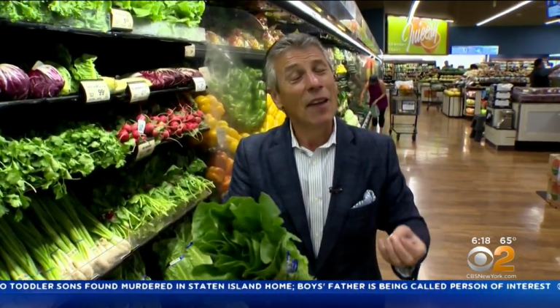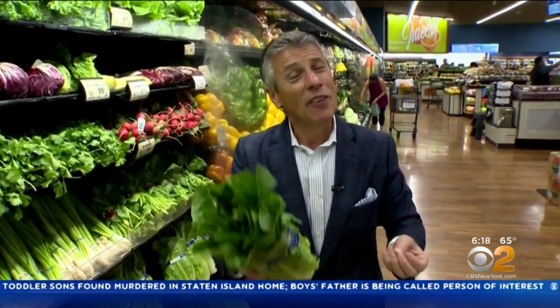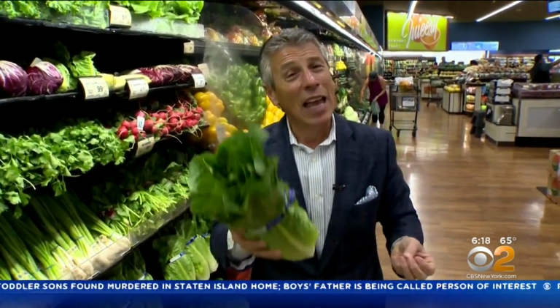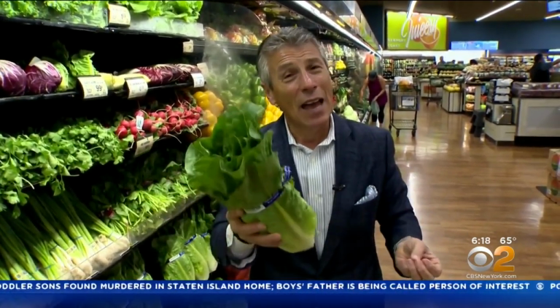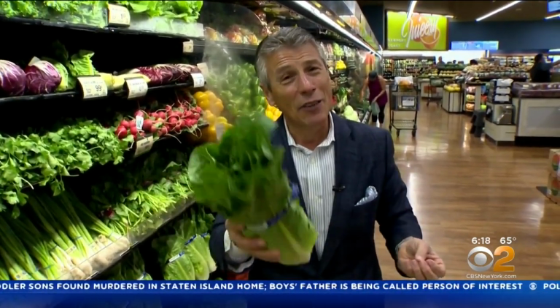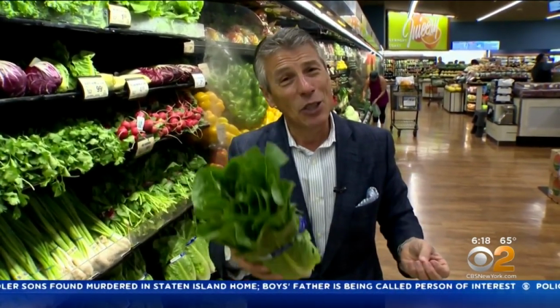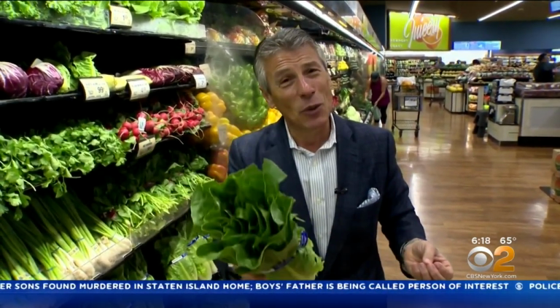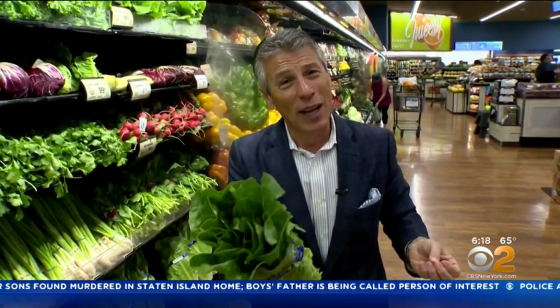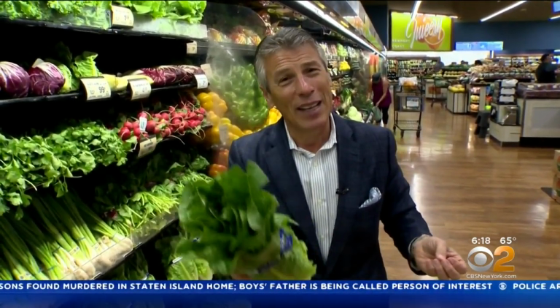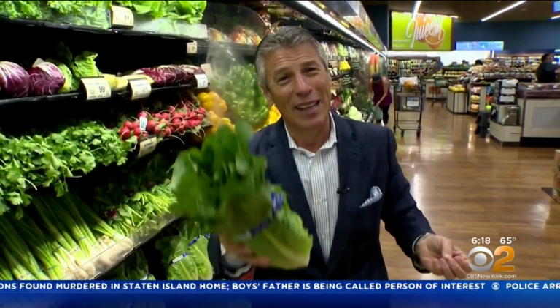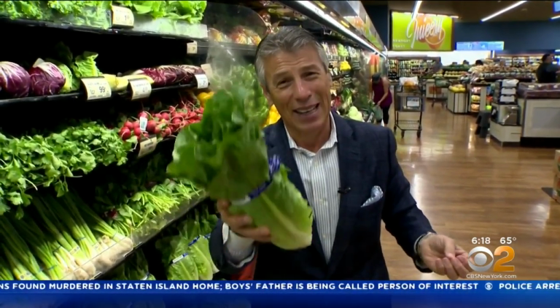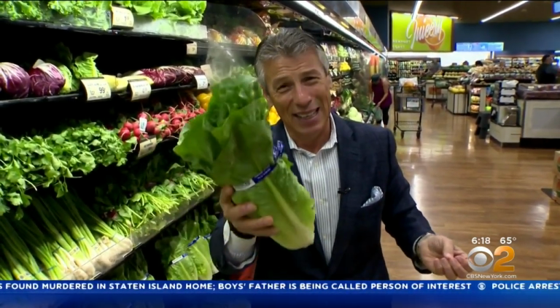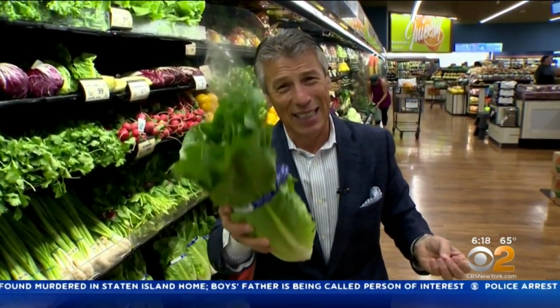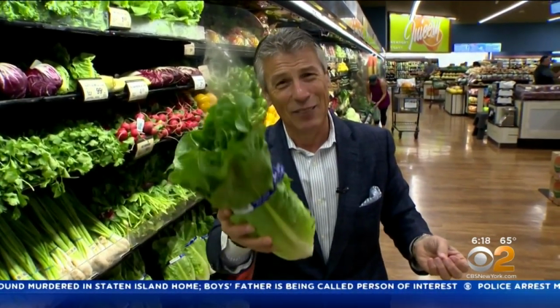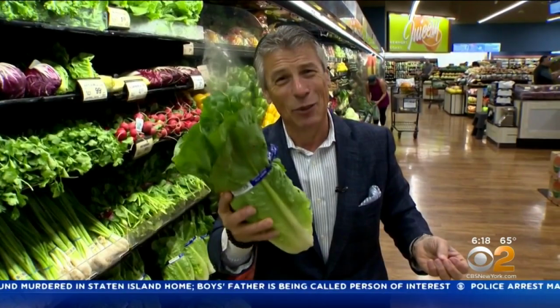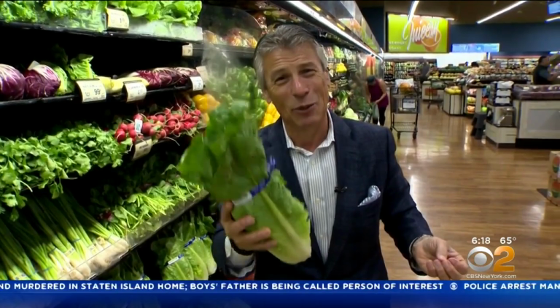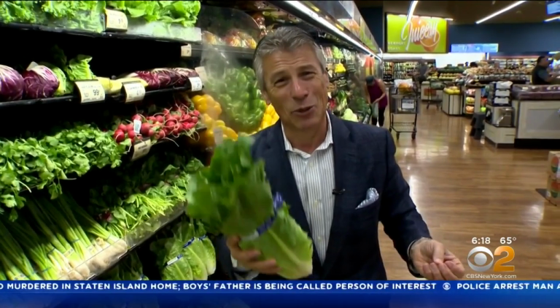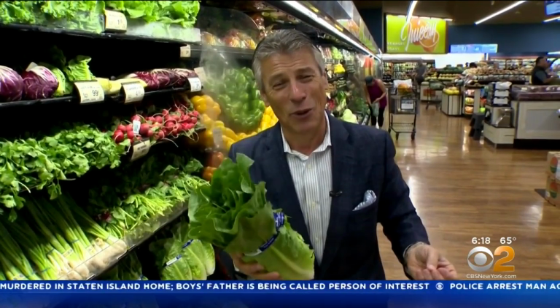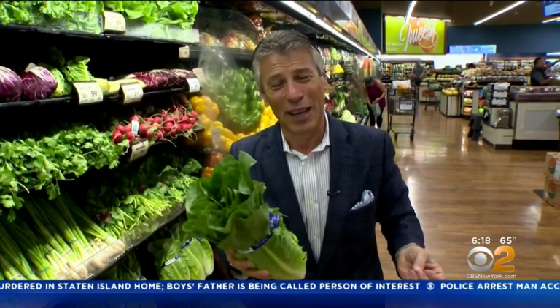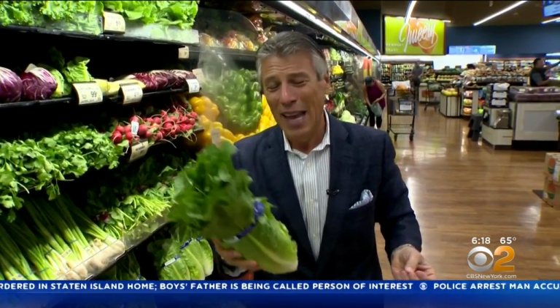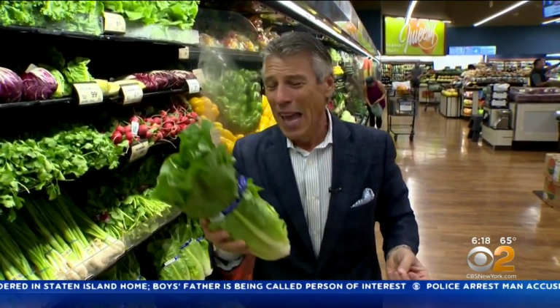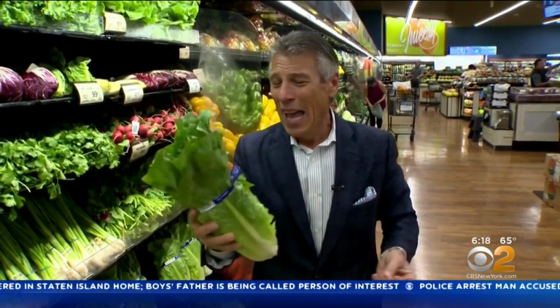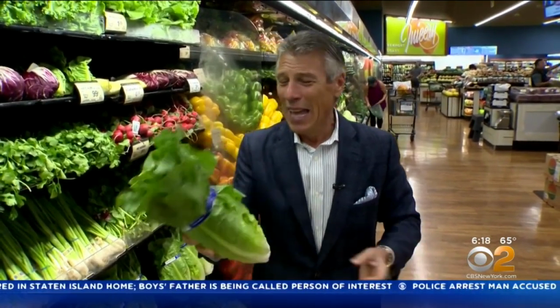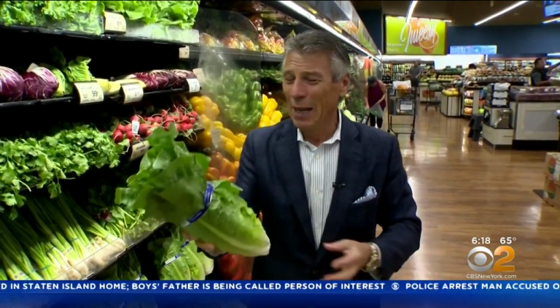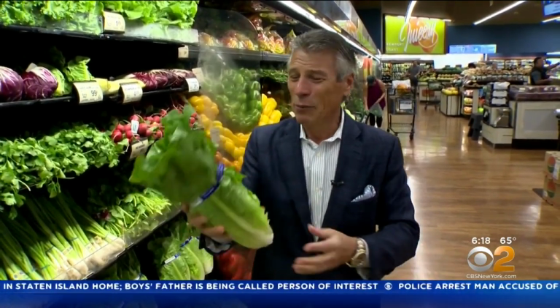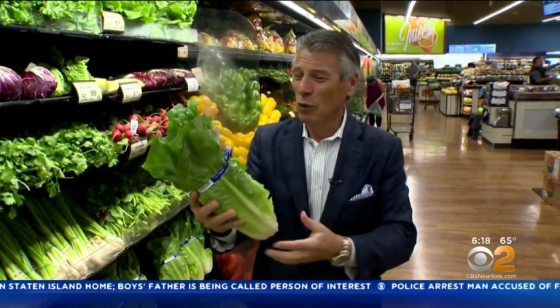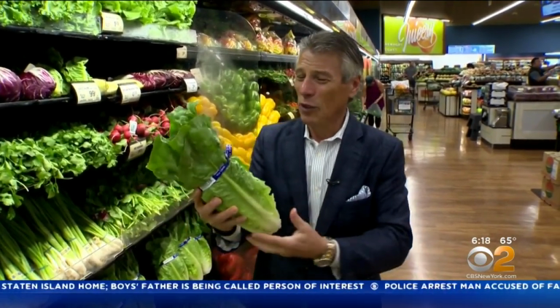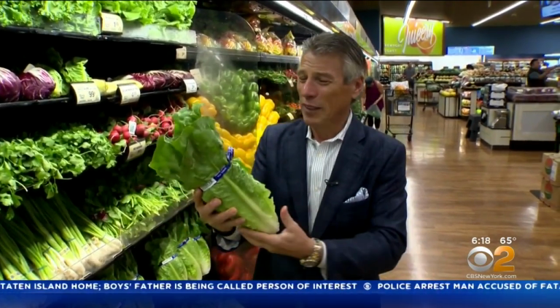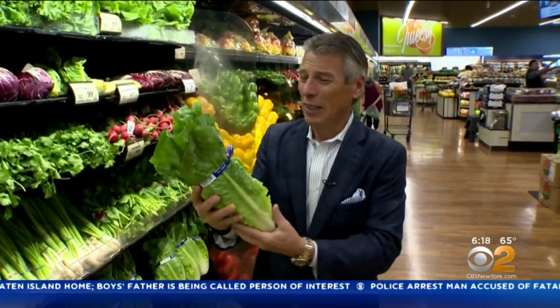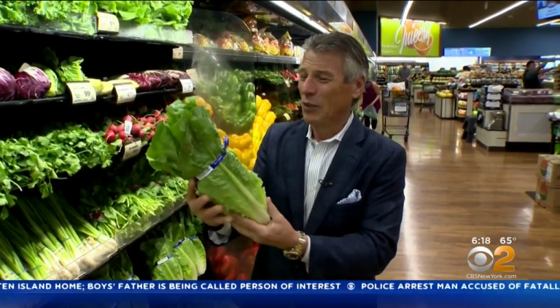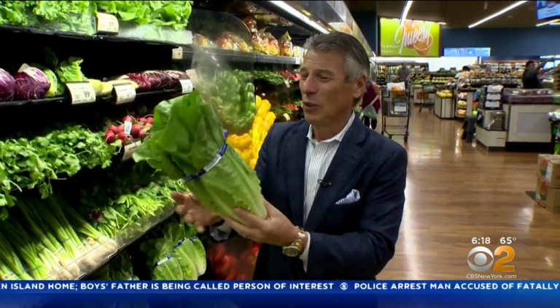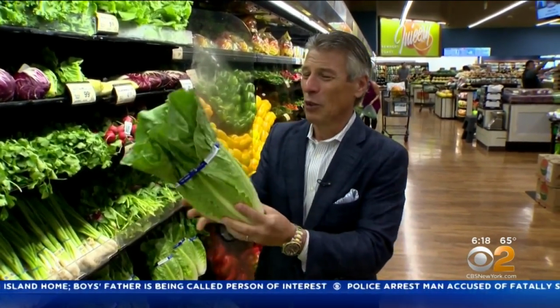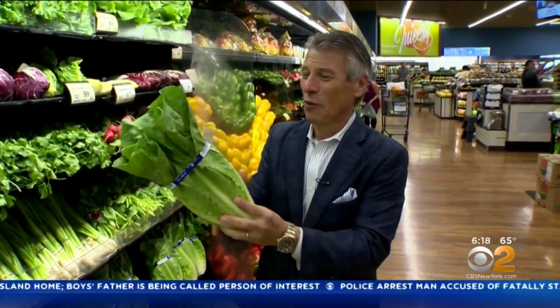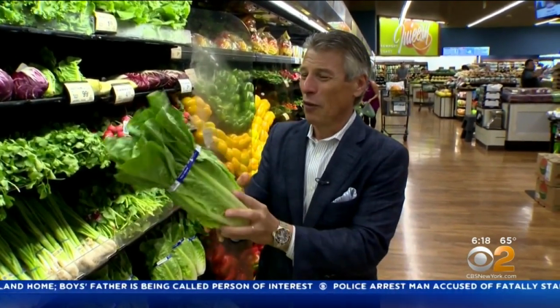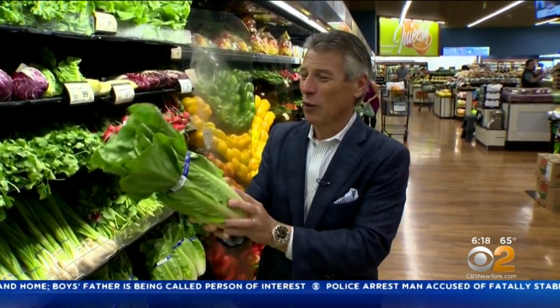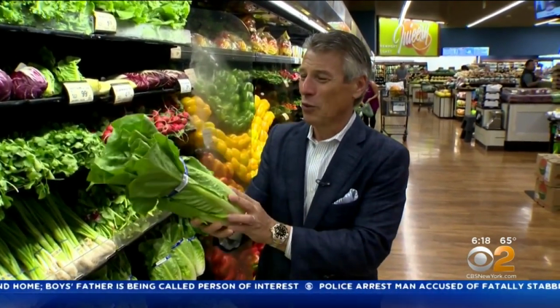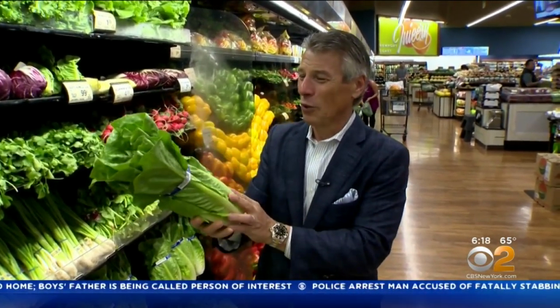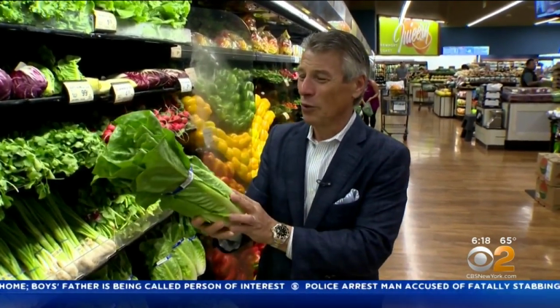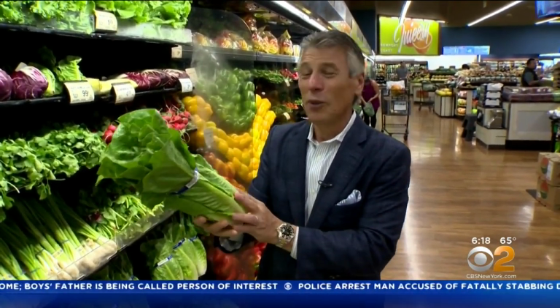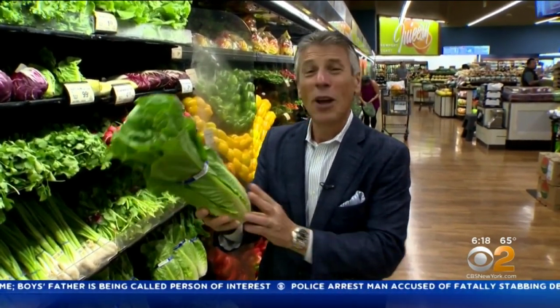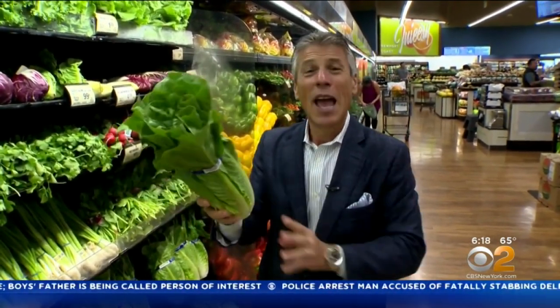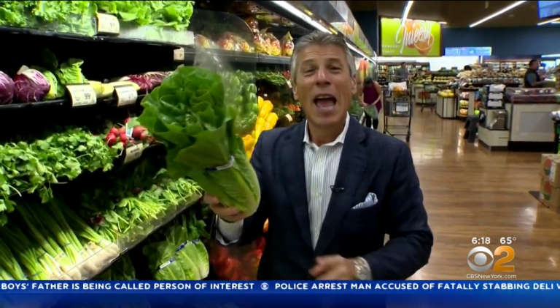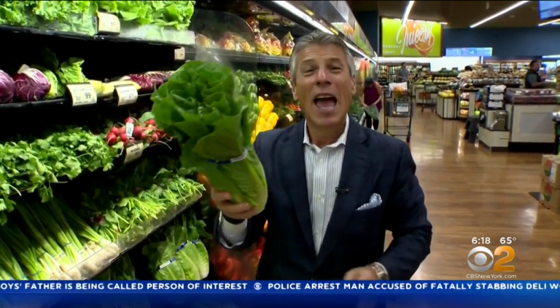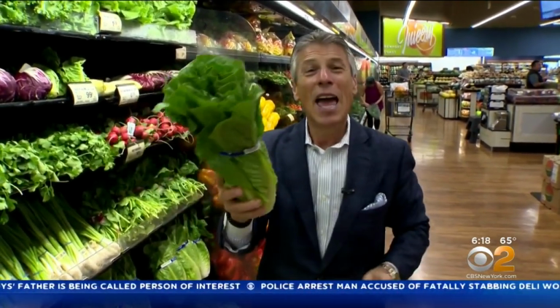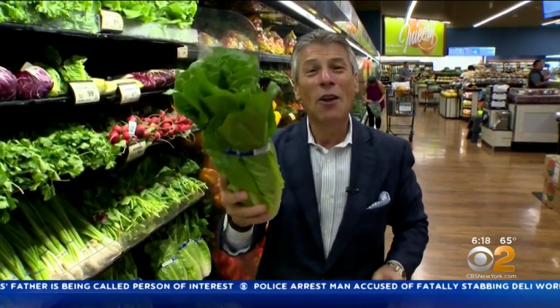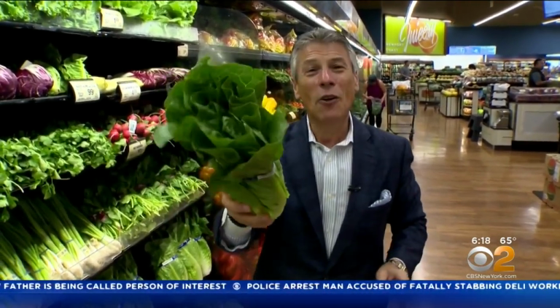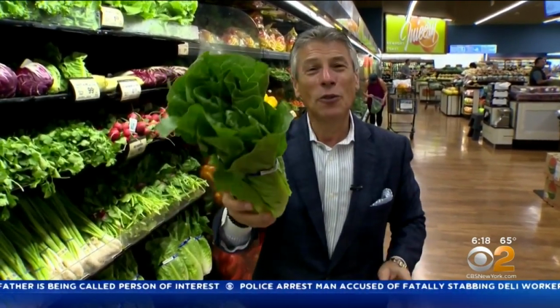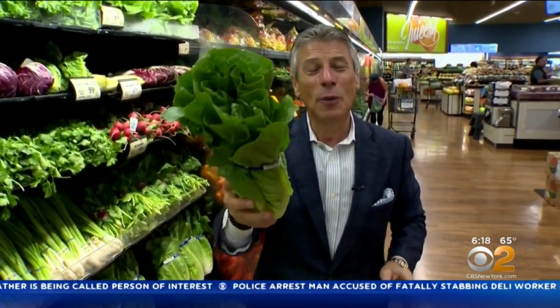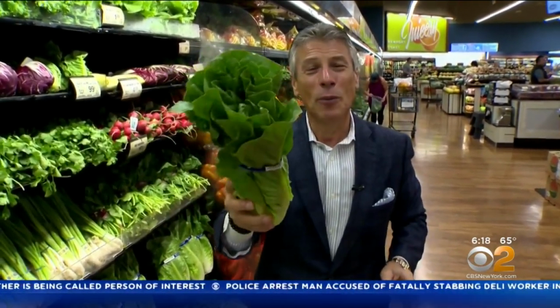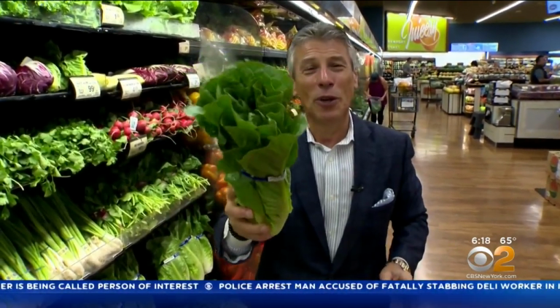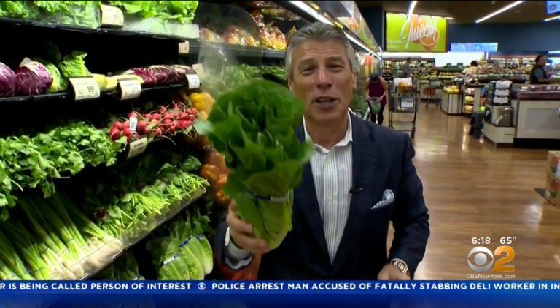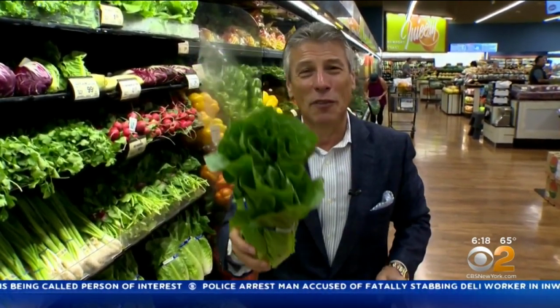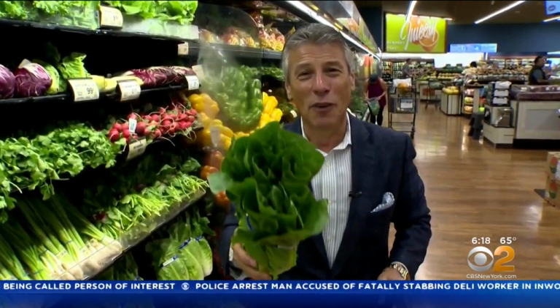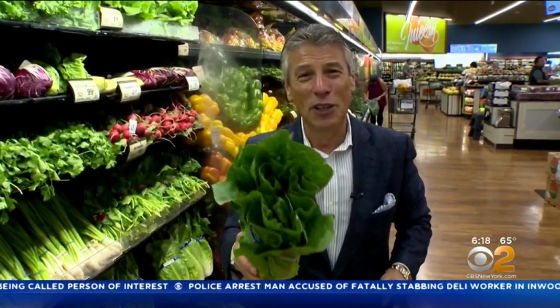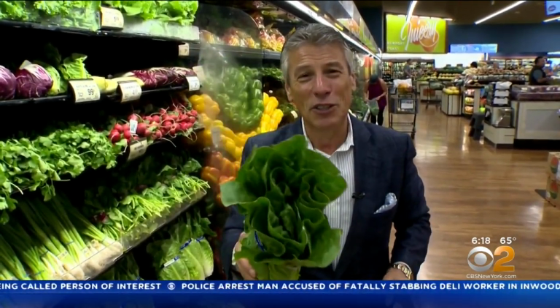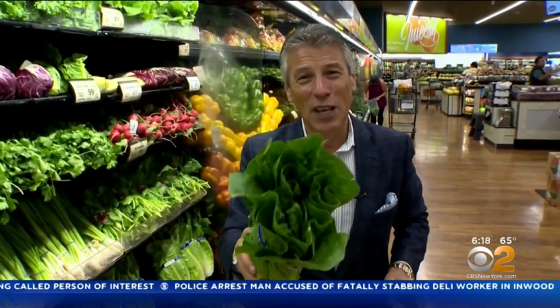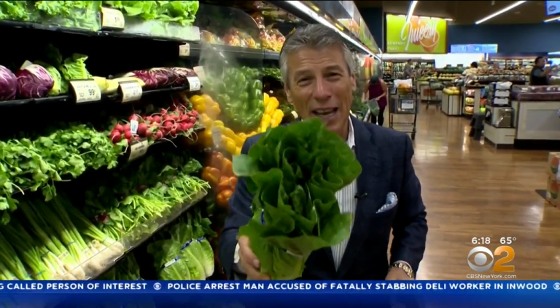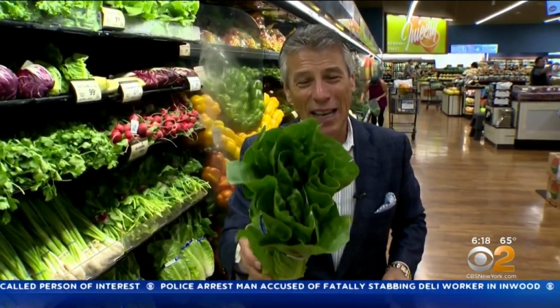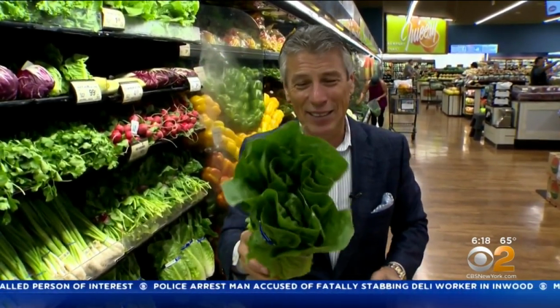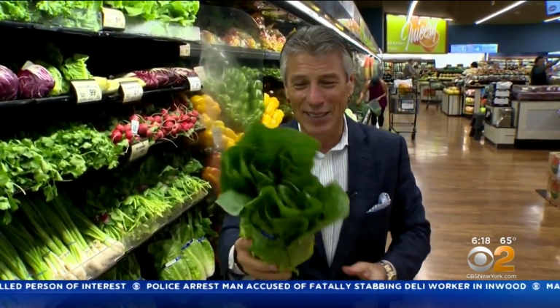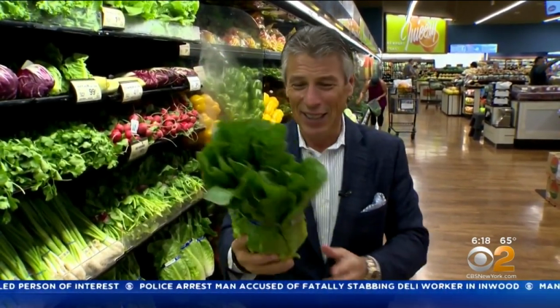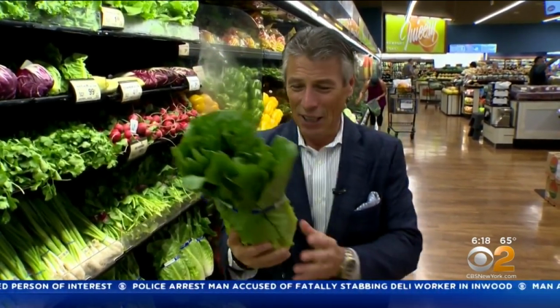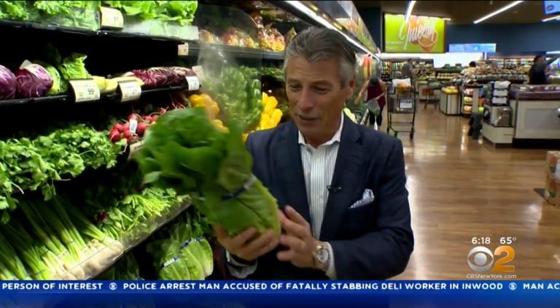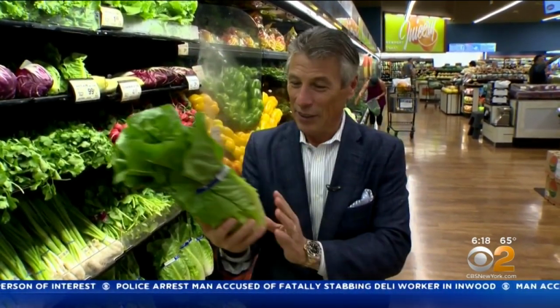If you haven't tried it, you've got to give it a try. I'm your Fresh Grocer, and always remember to eat fresh and stay healthy.